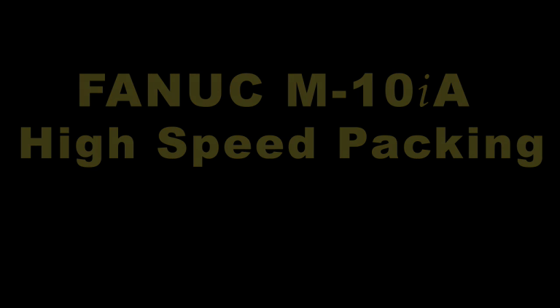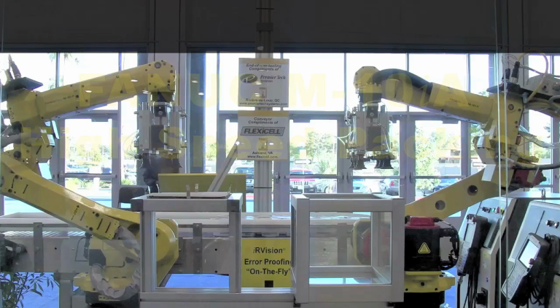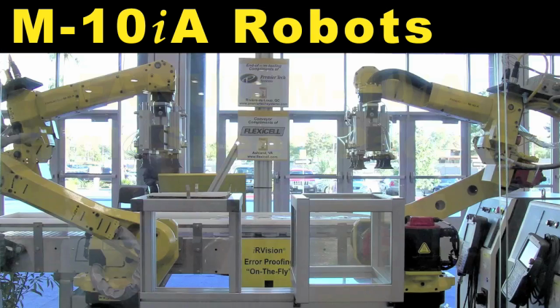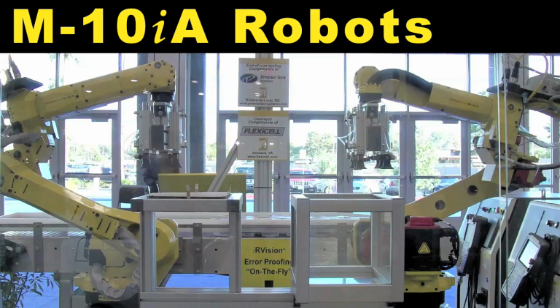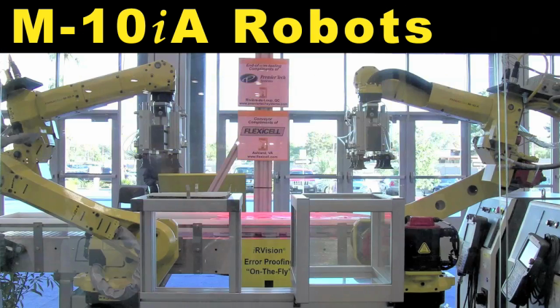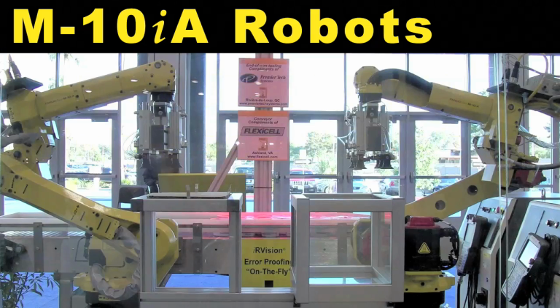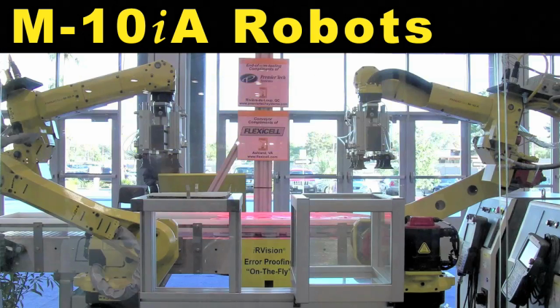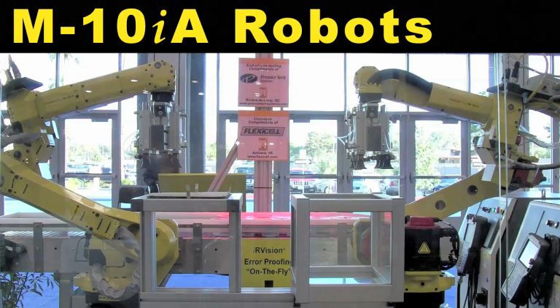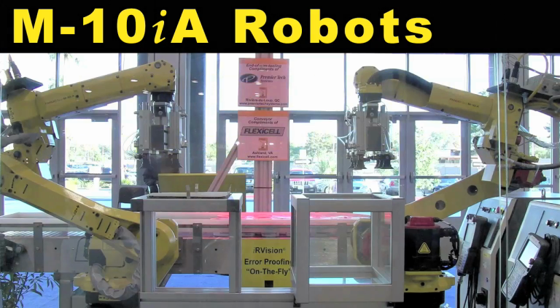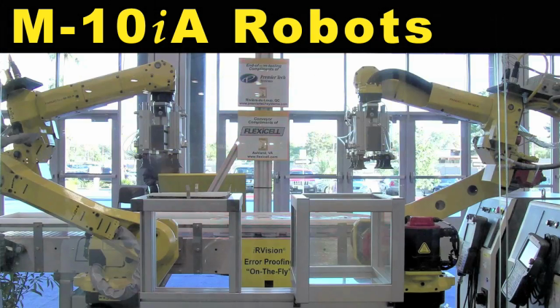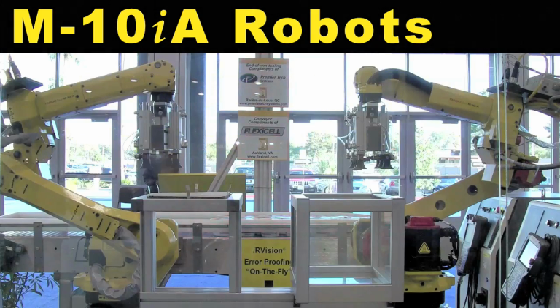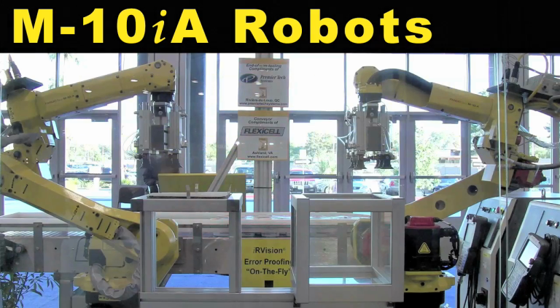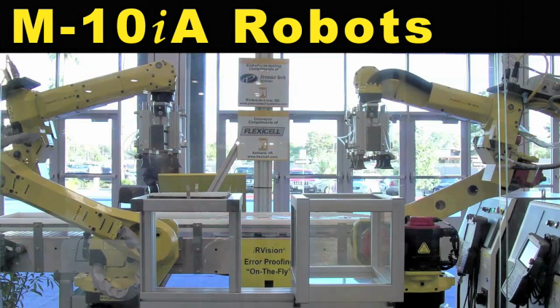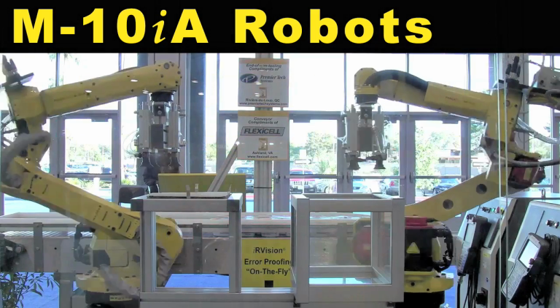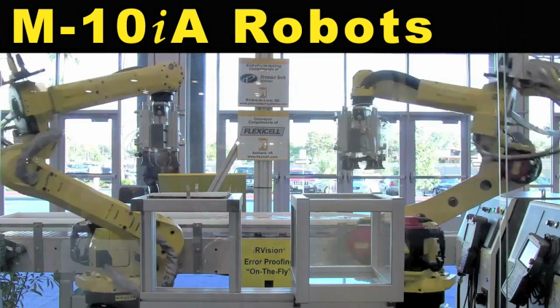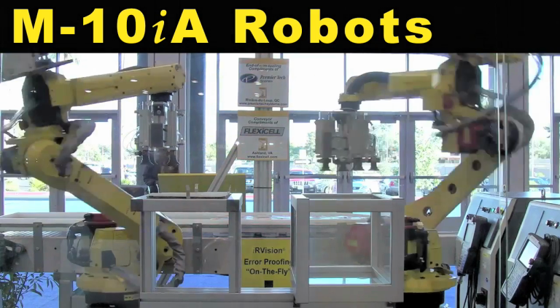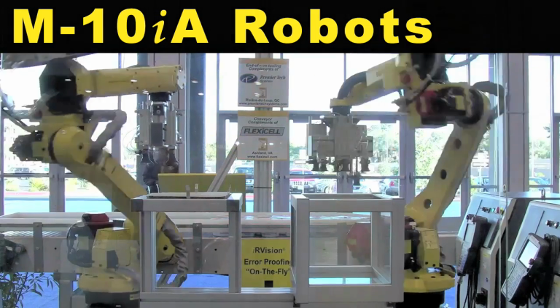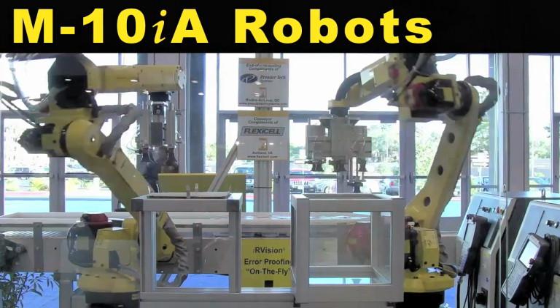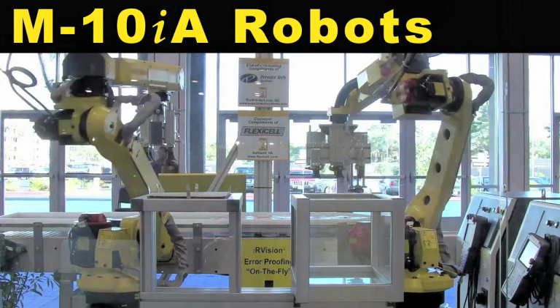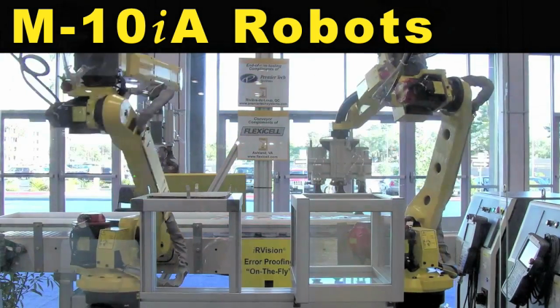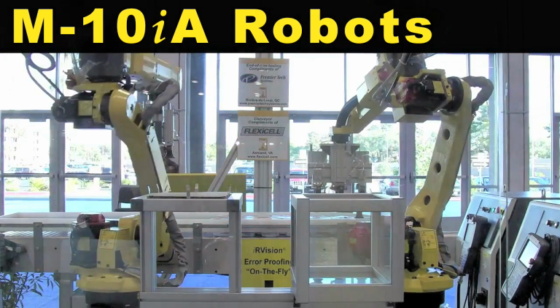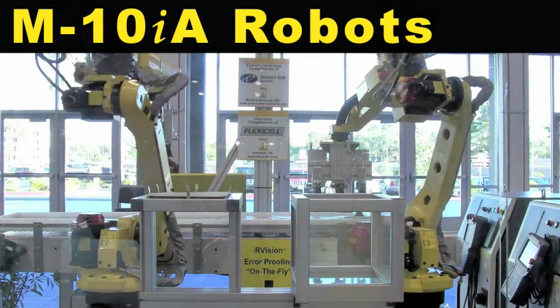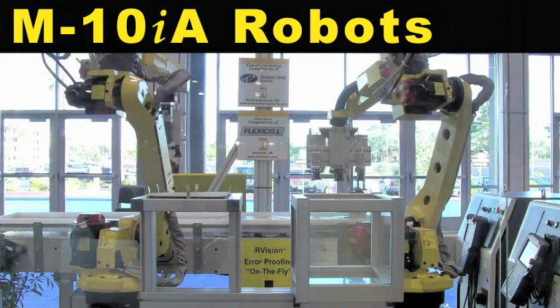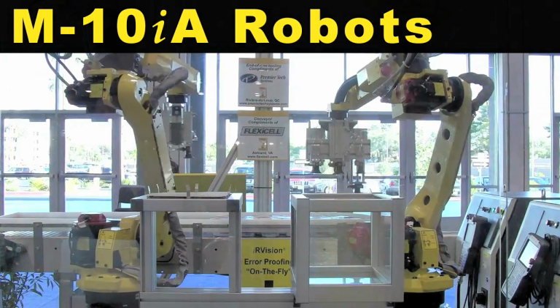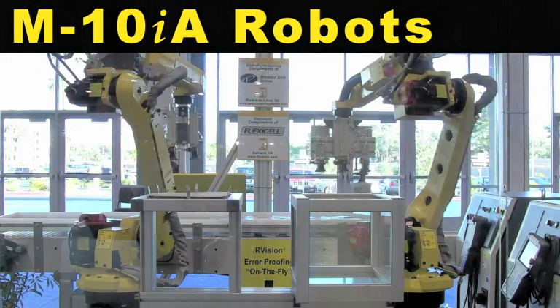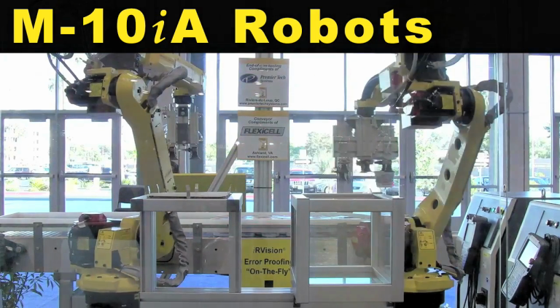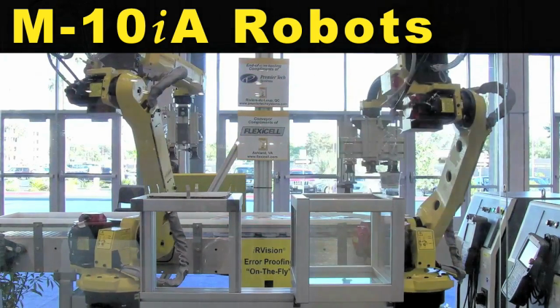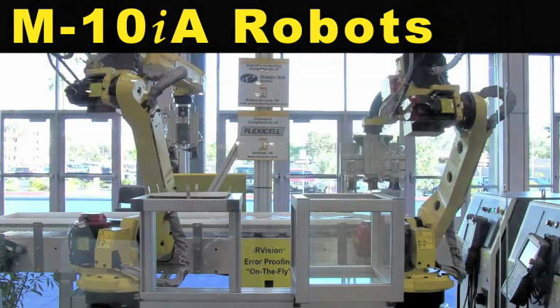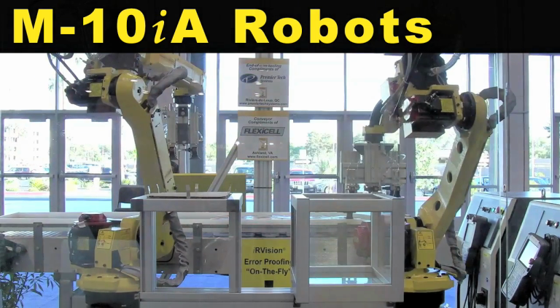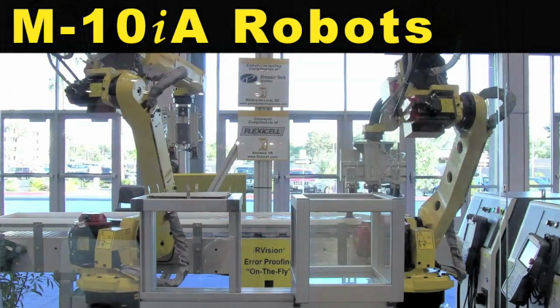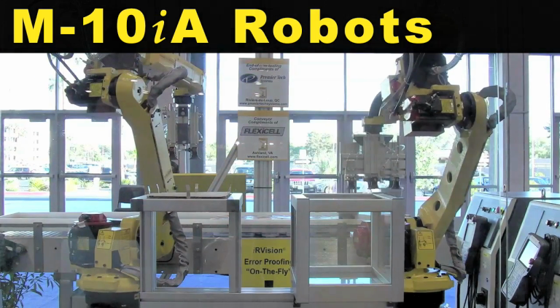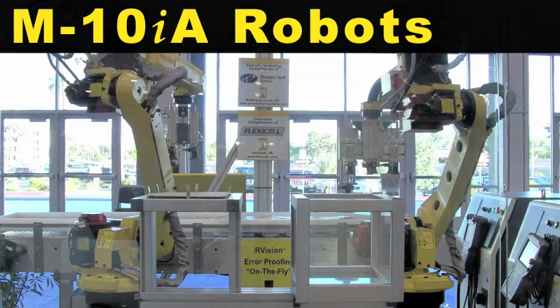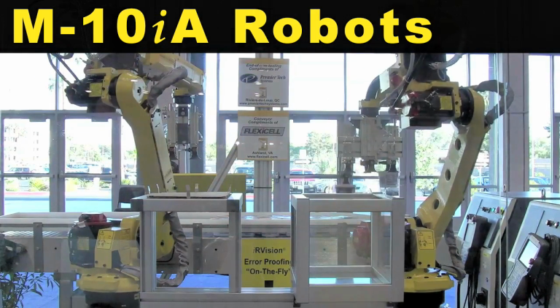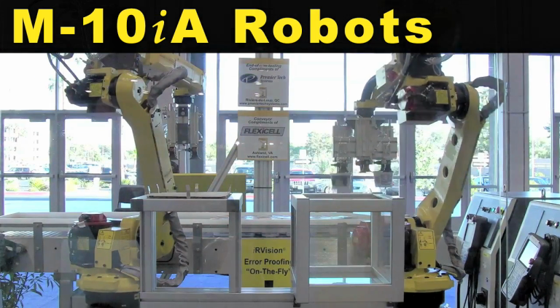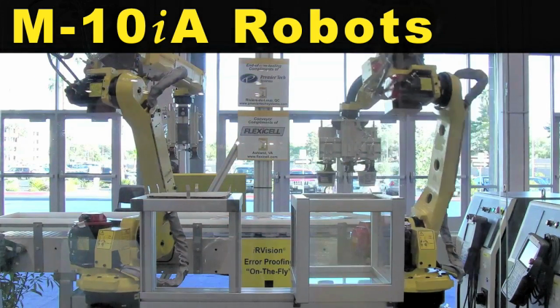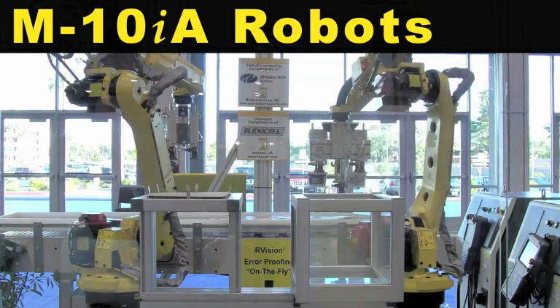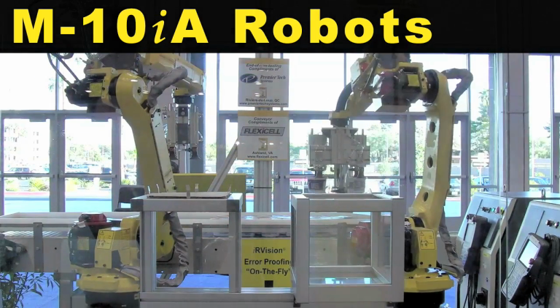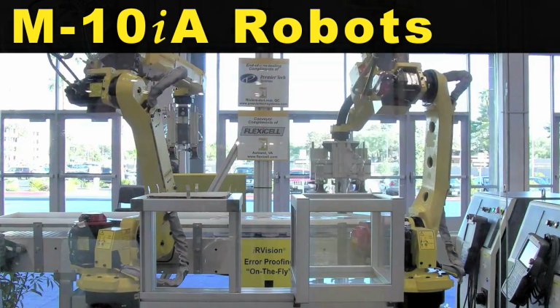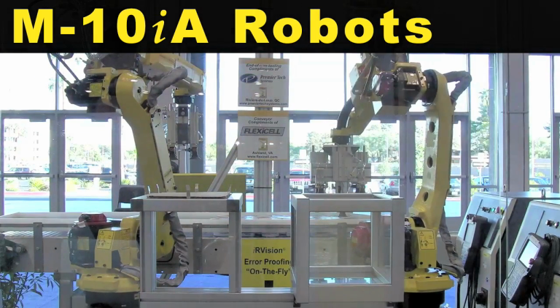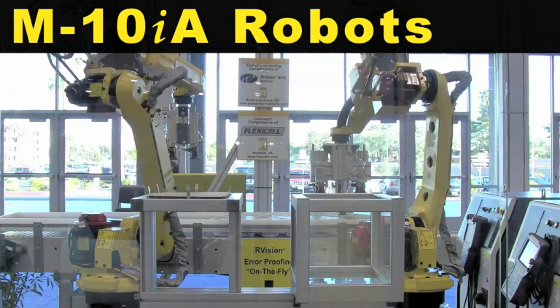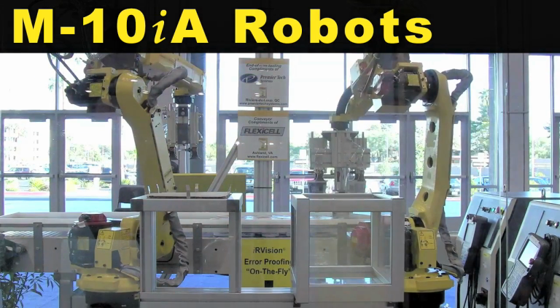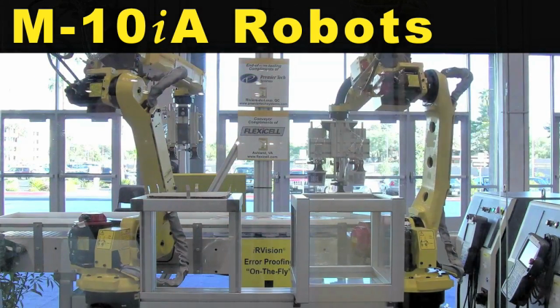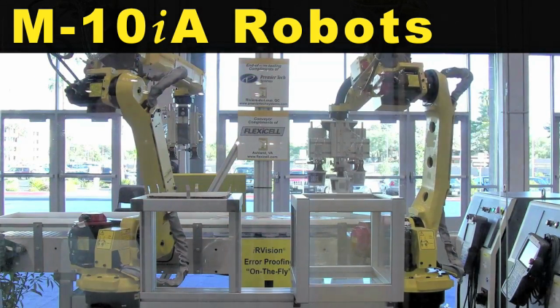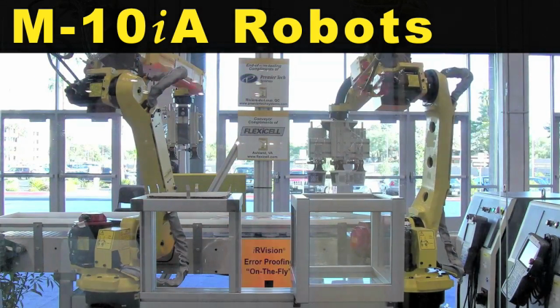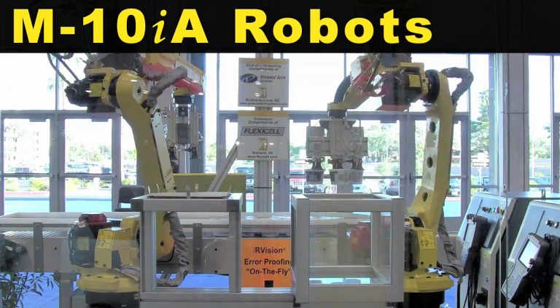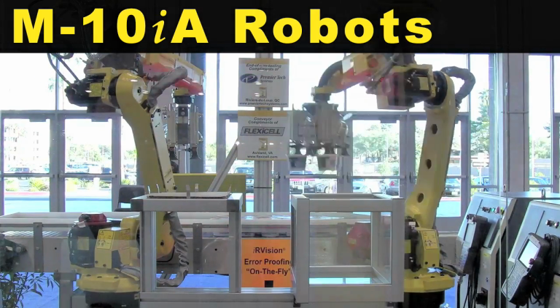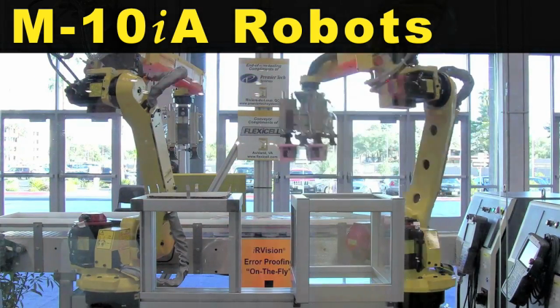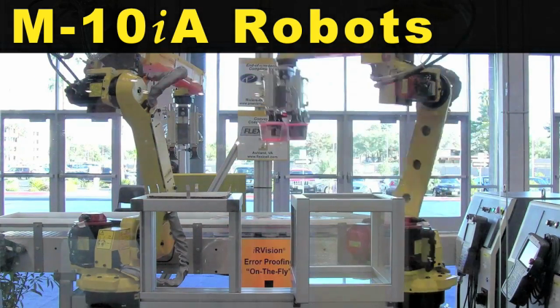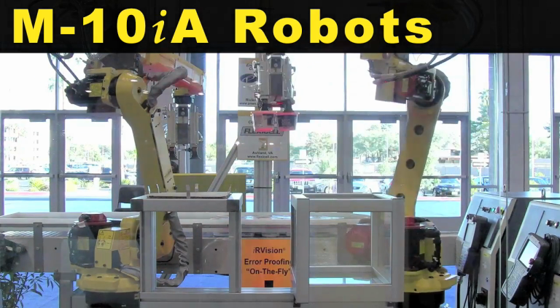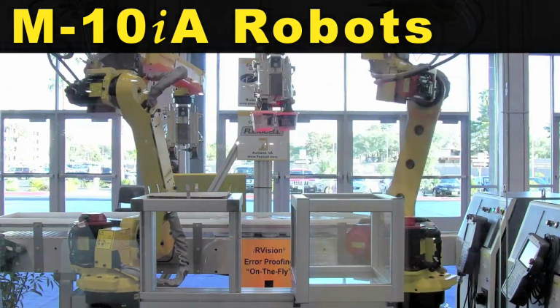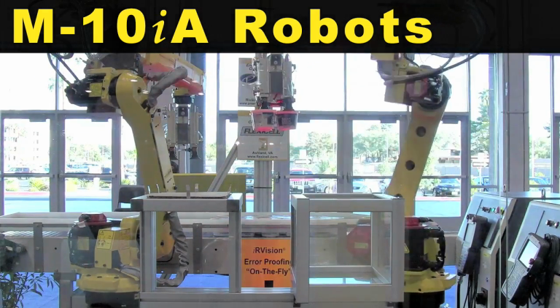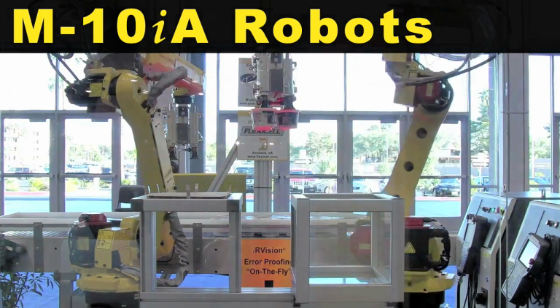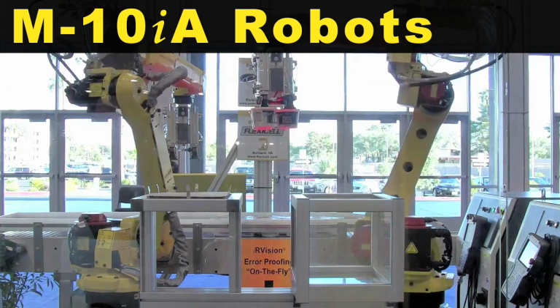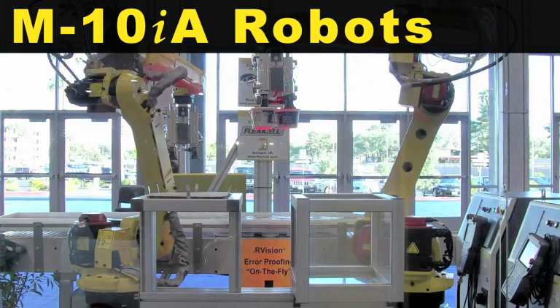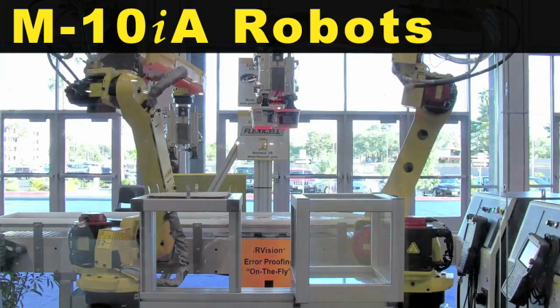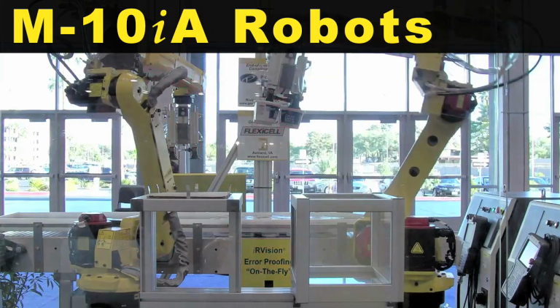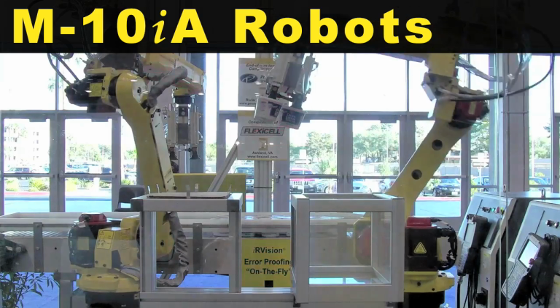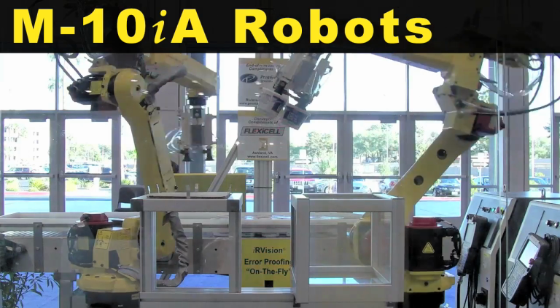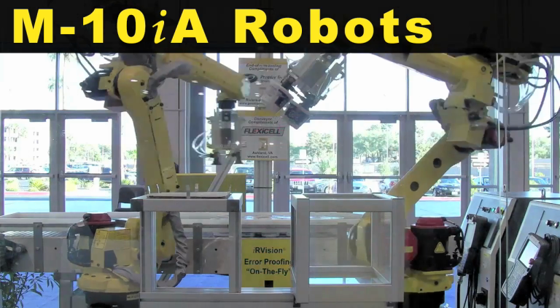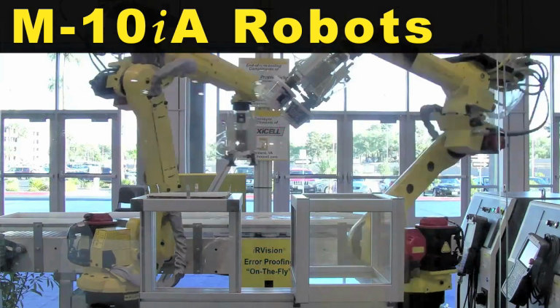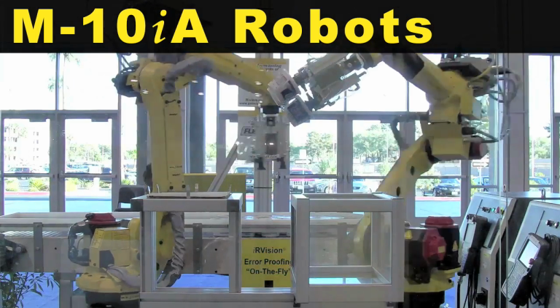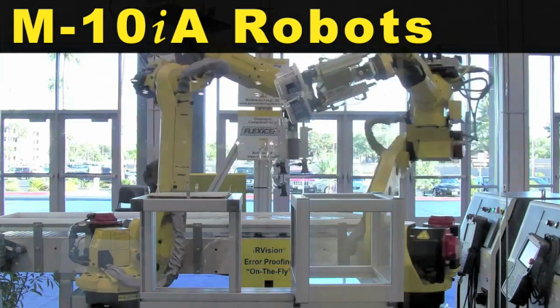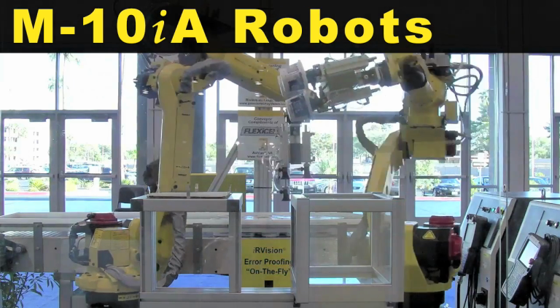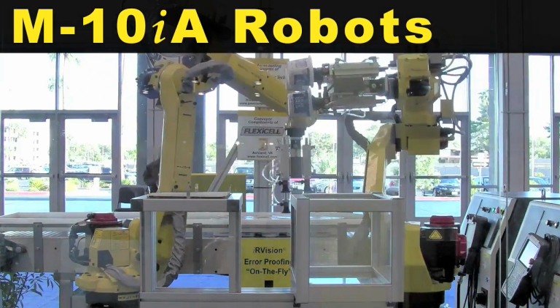Two FANUC M10IA robots are shown here packing tubs of cream cheese at high speeds.